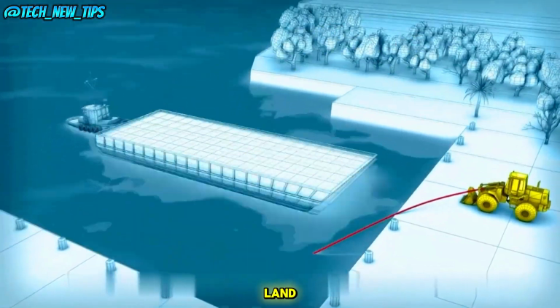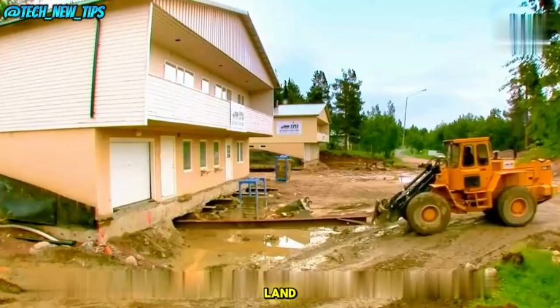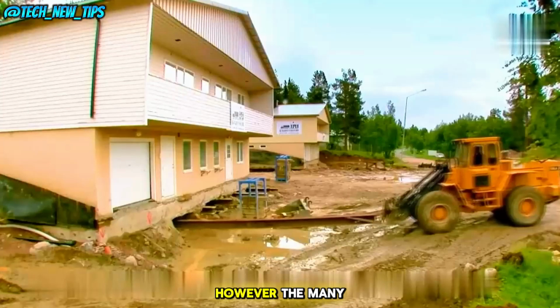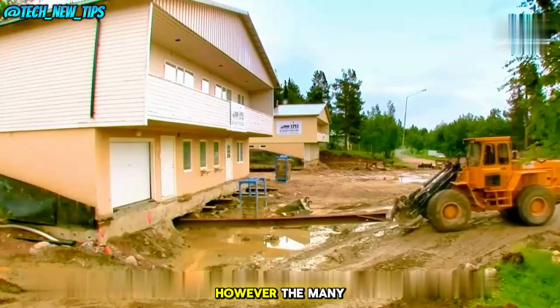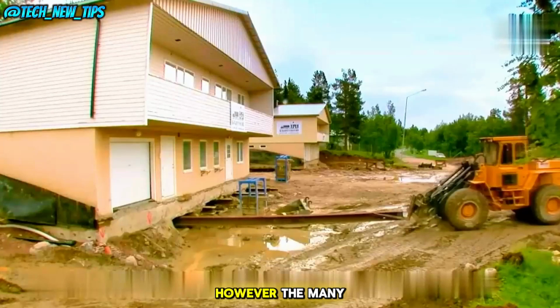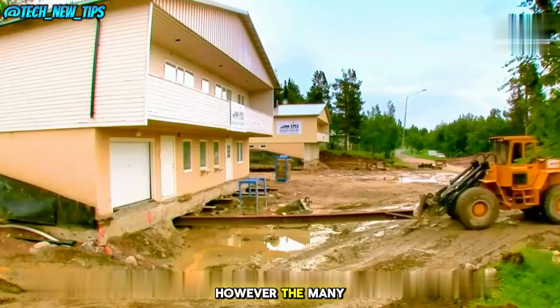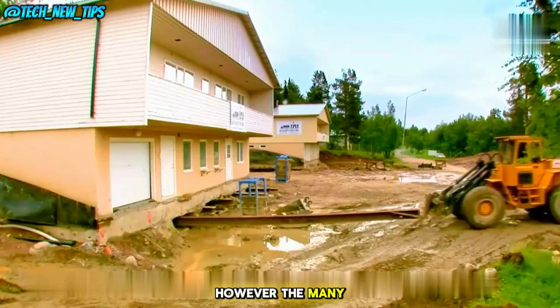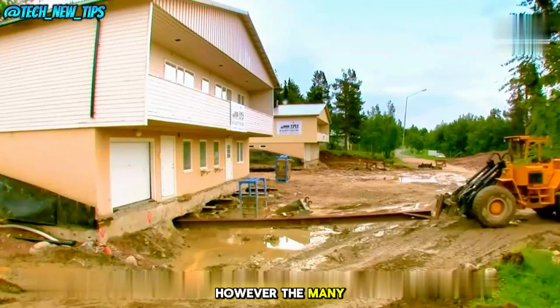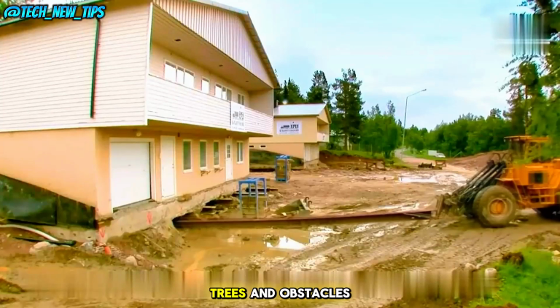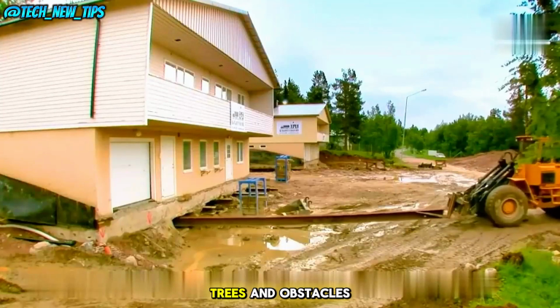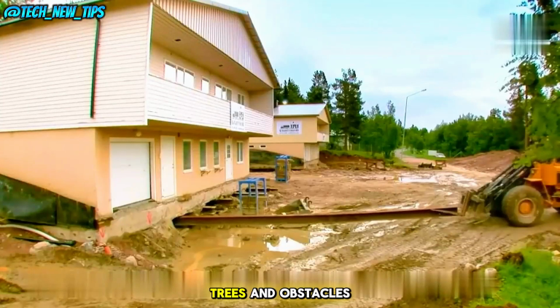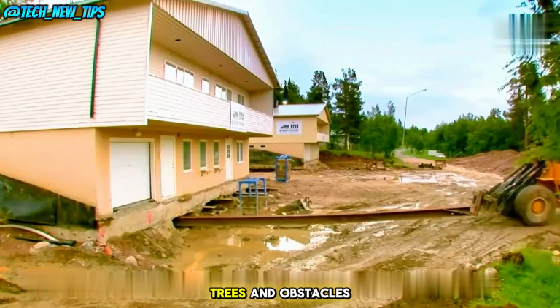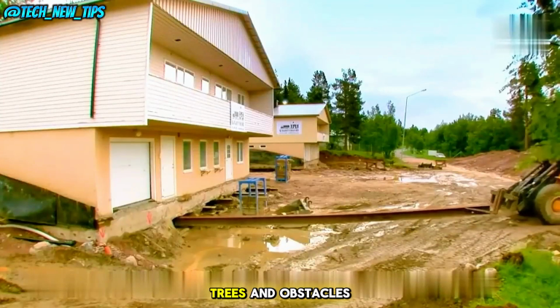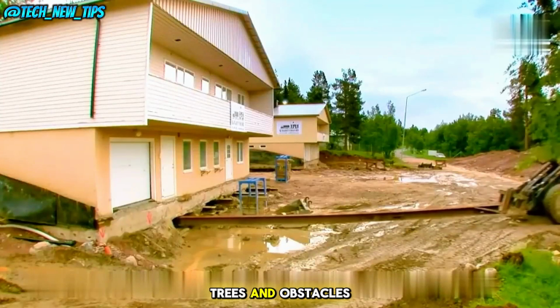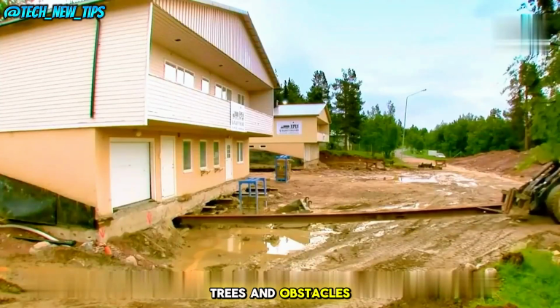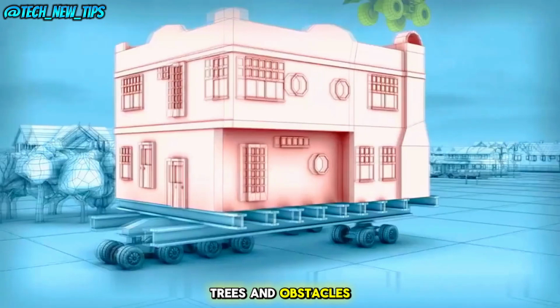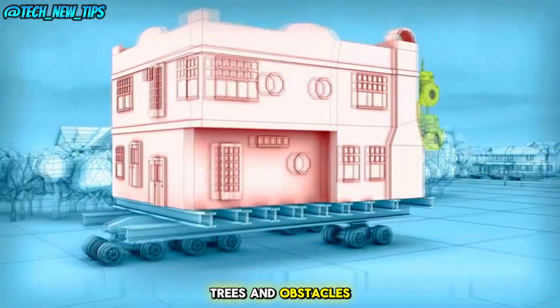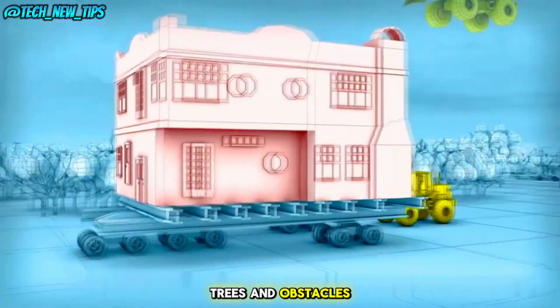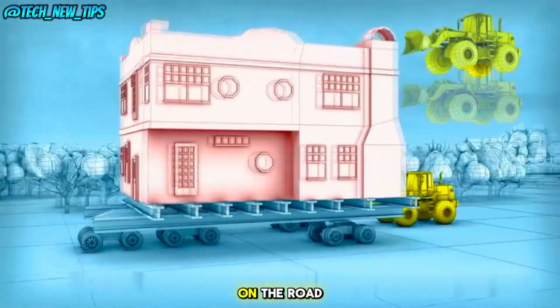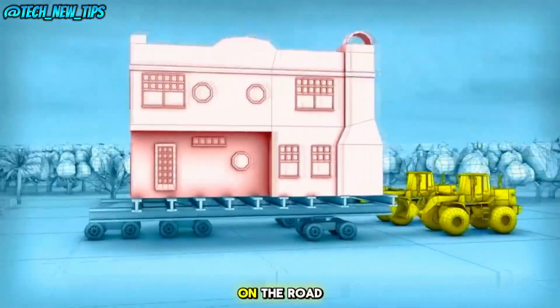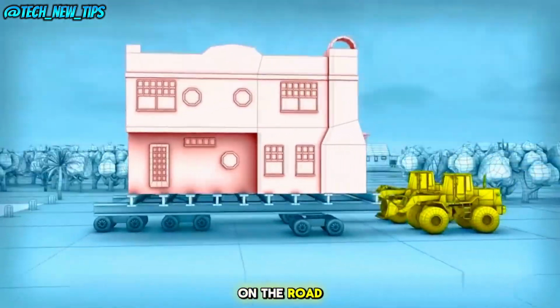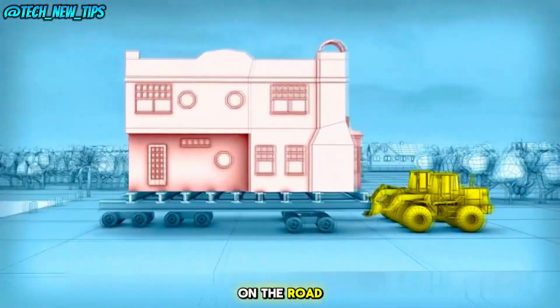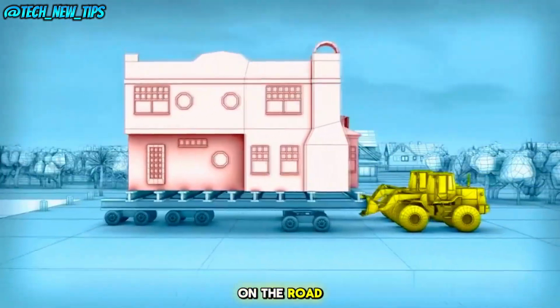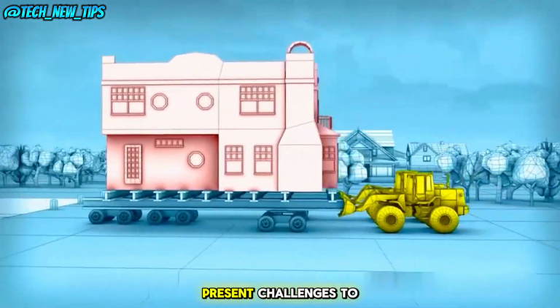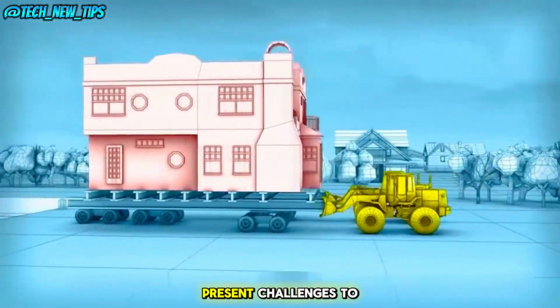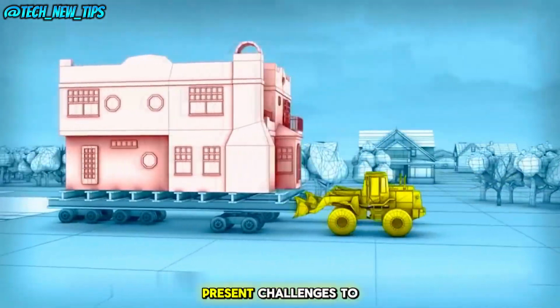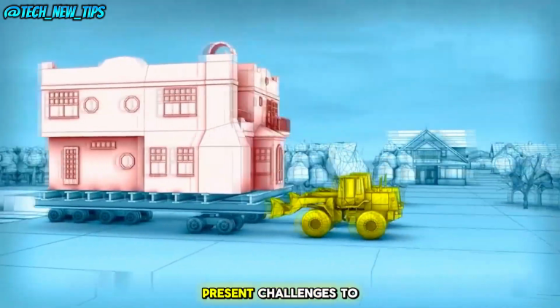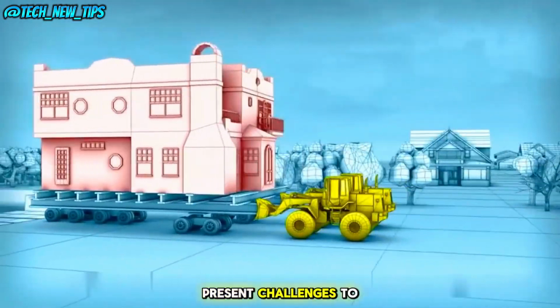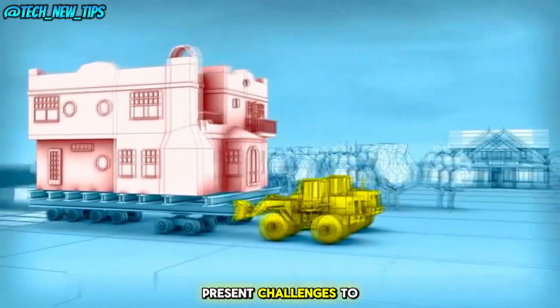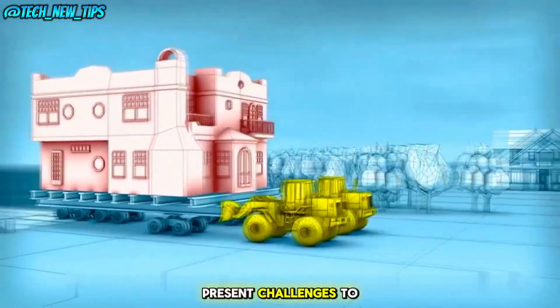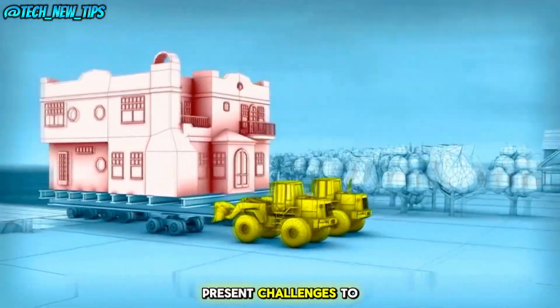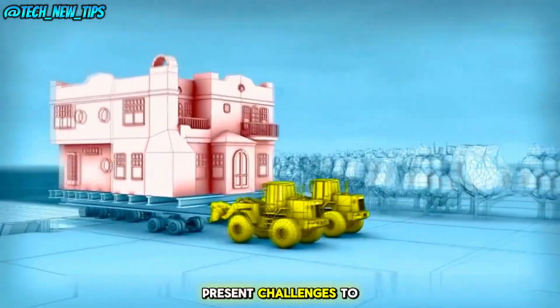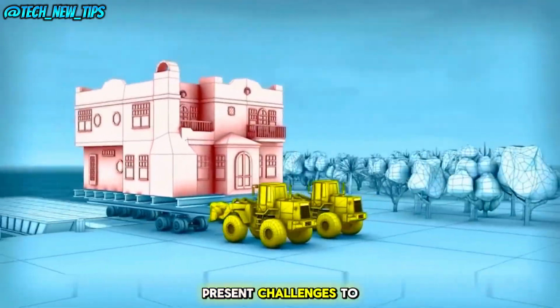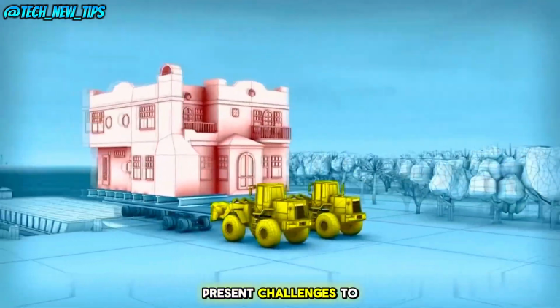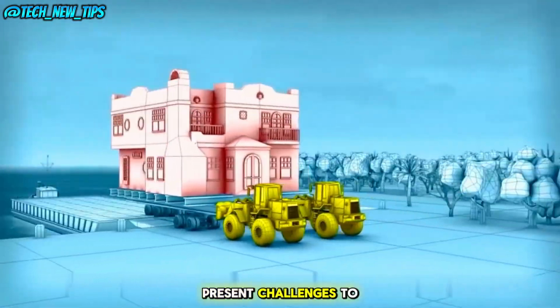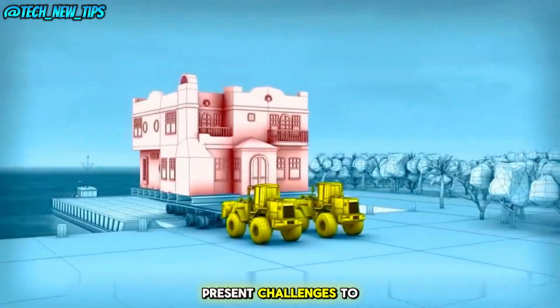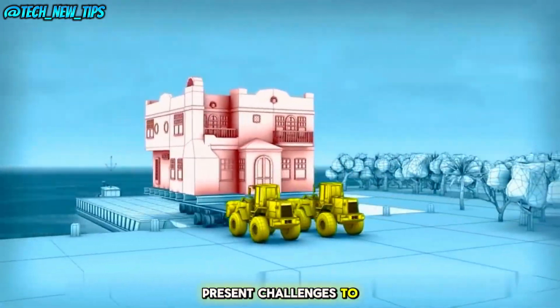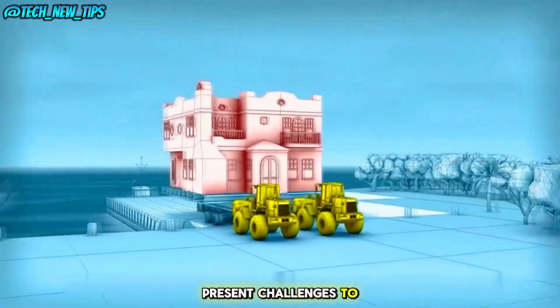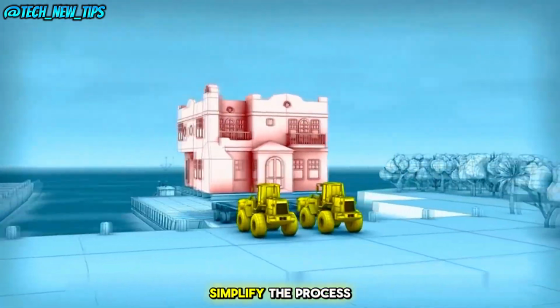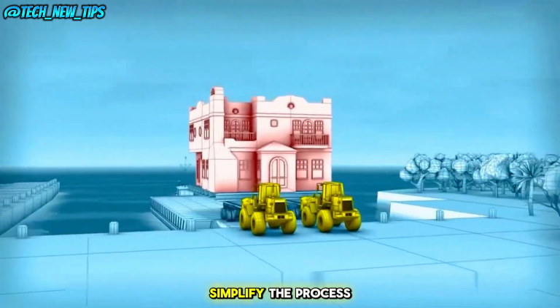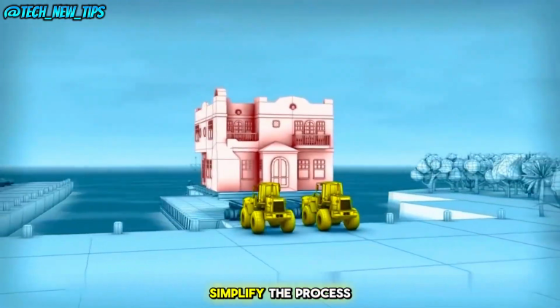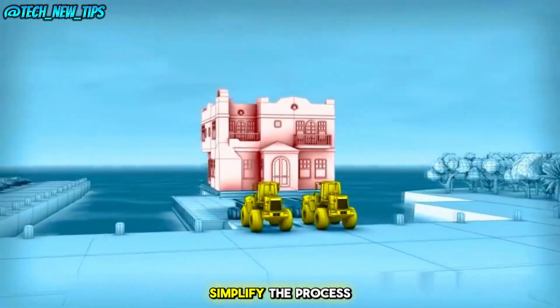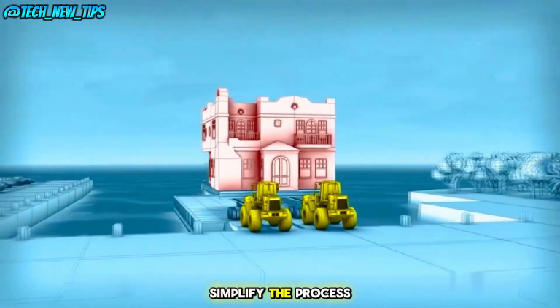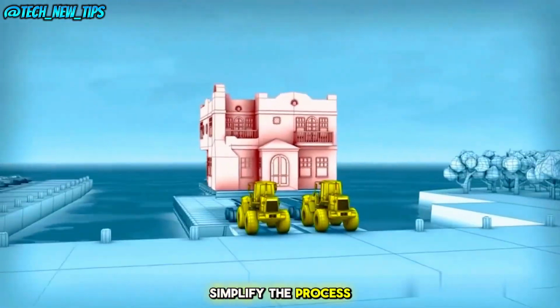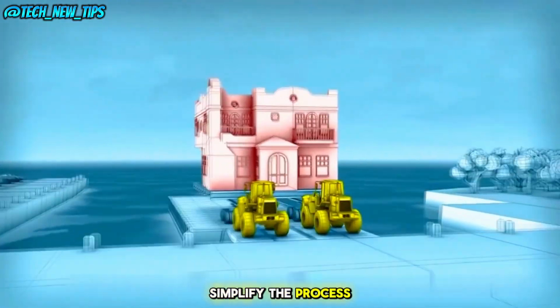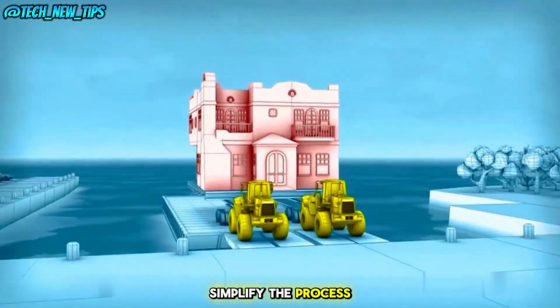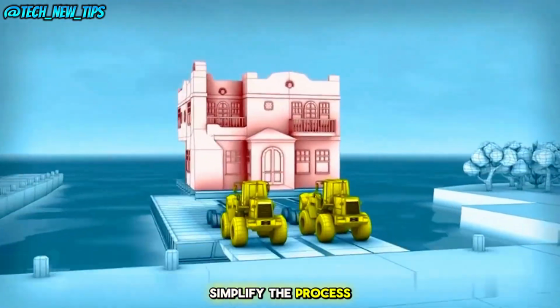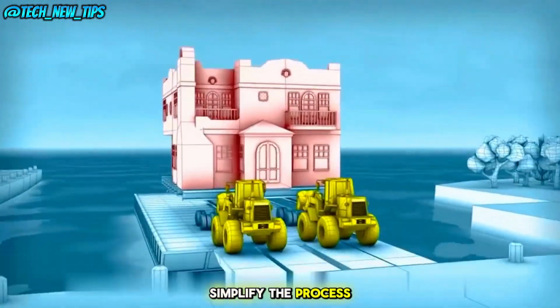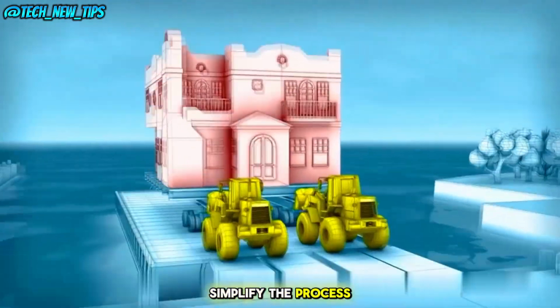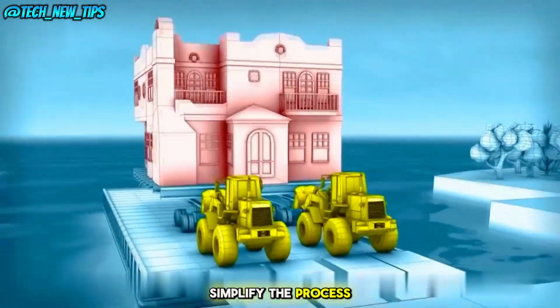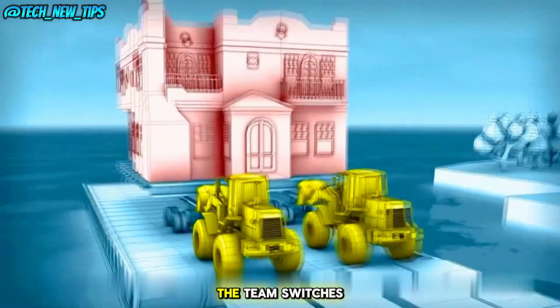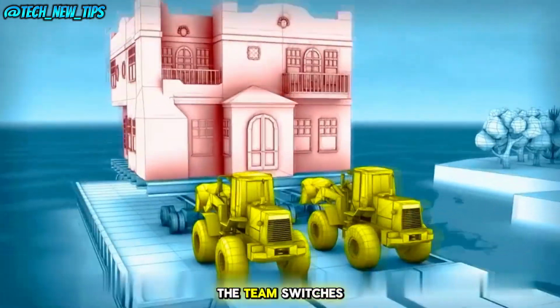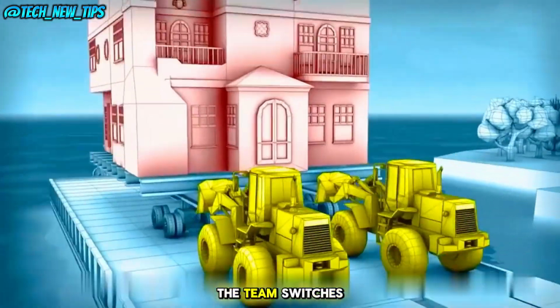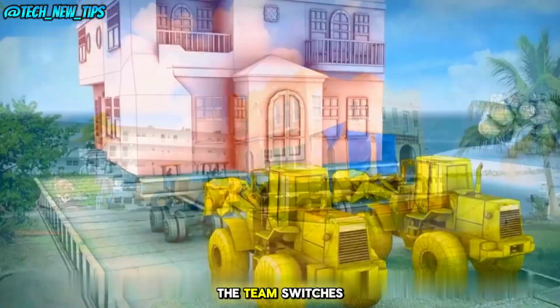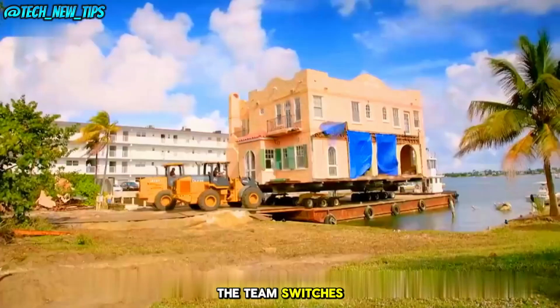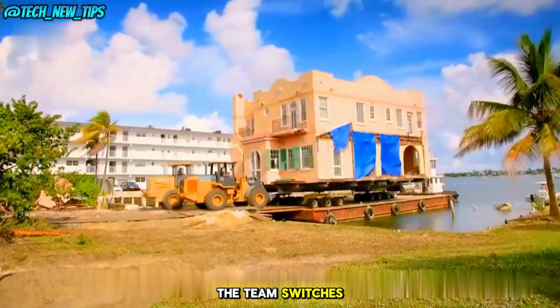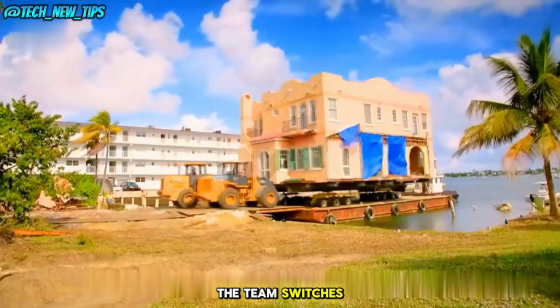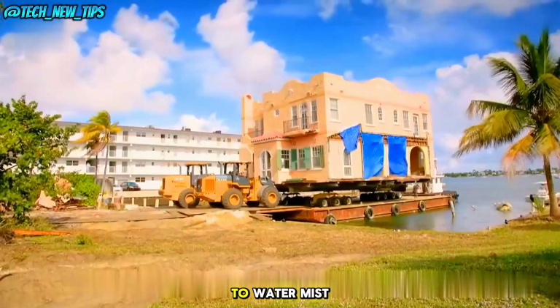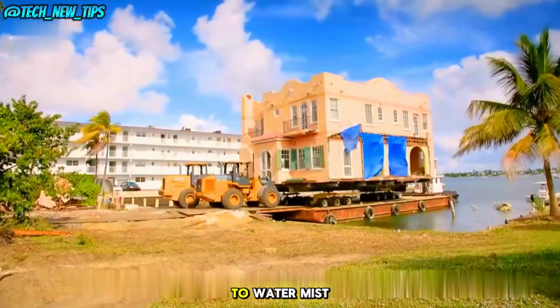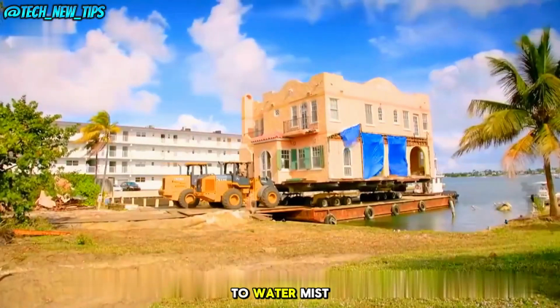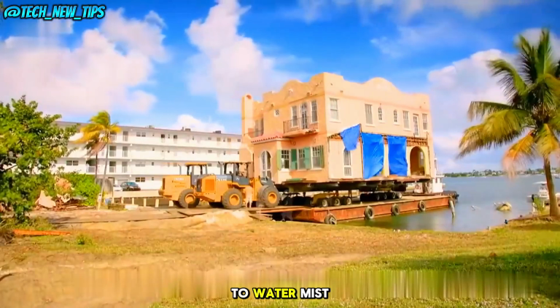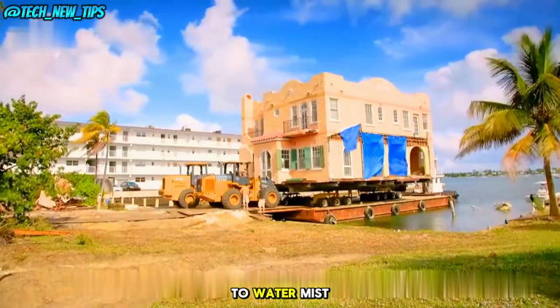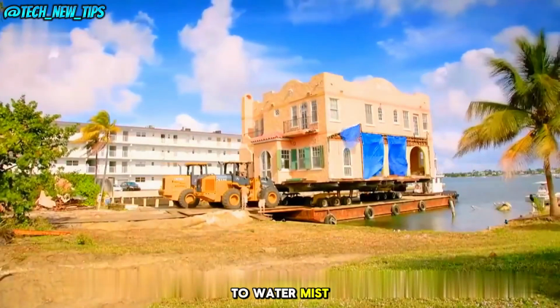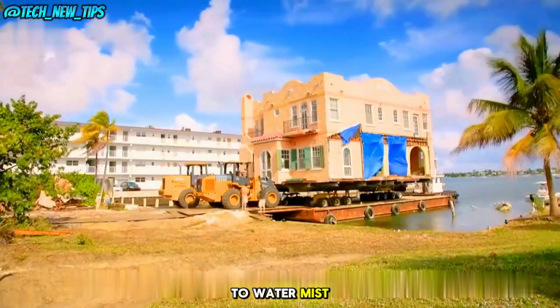However, the many trees and obstacles on the road present challenges. To simplify the process, the team switches to water transit.